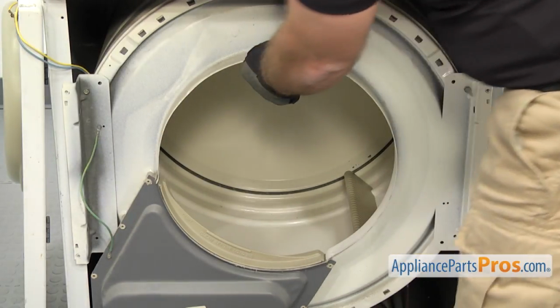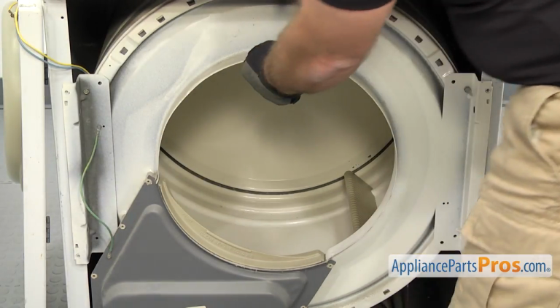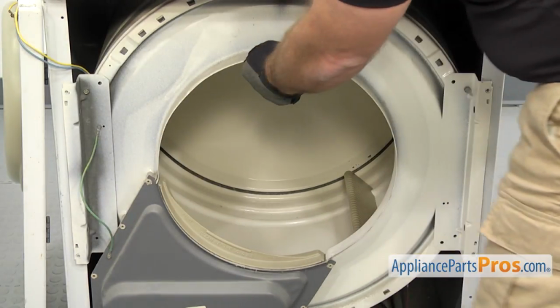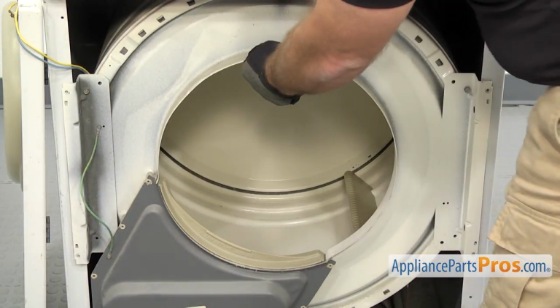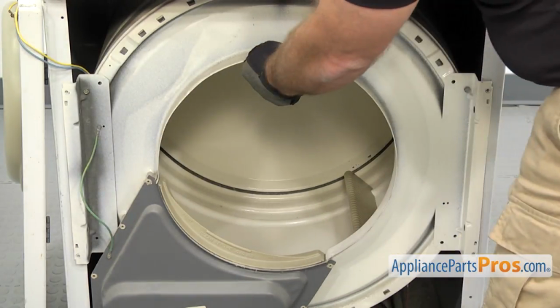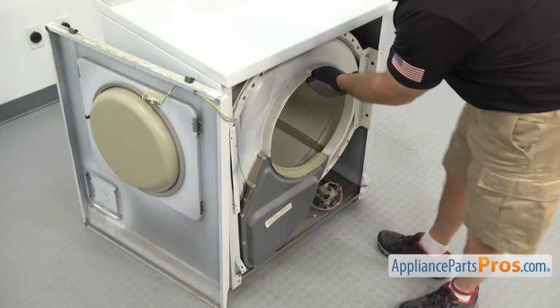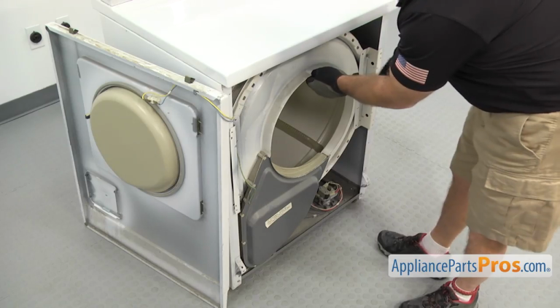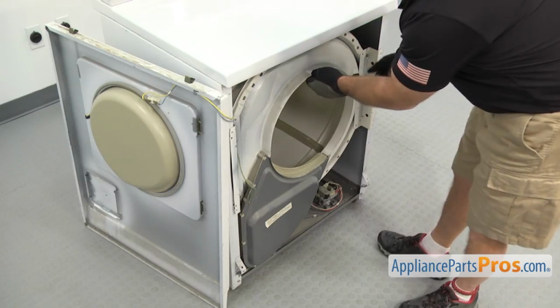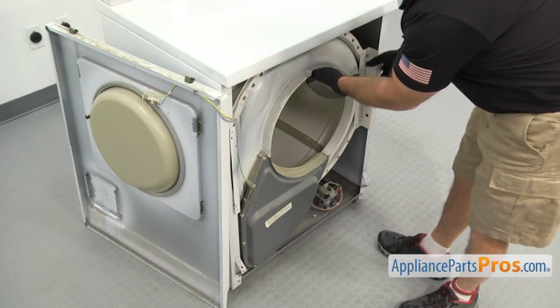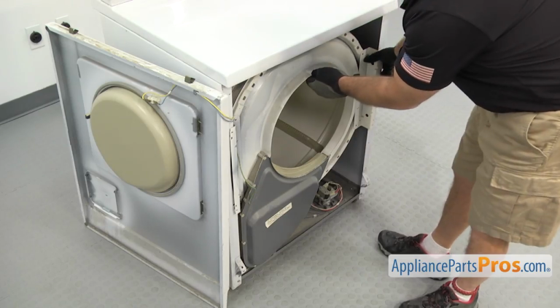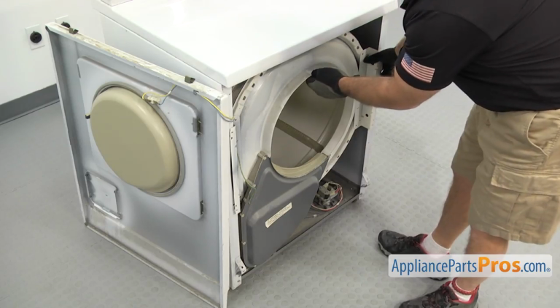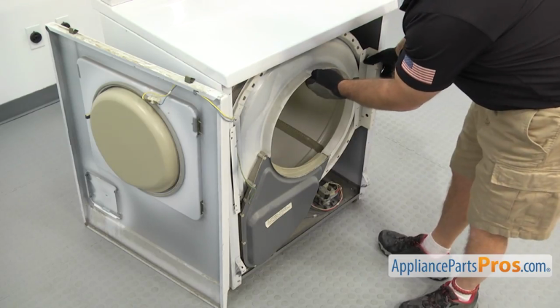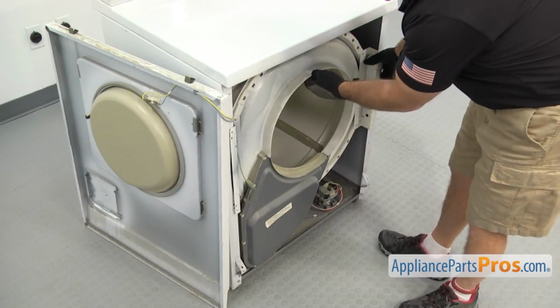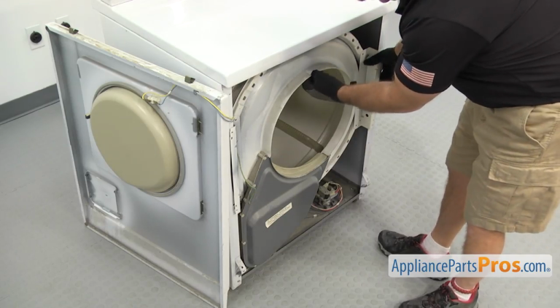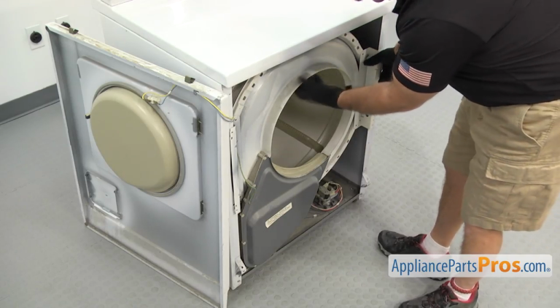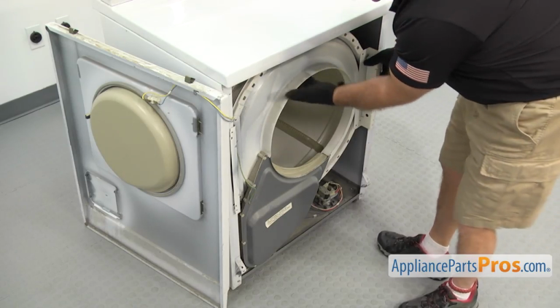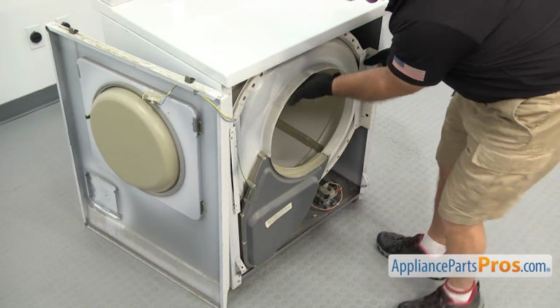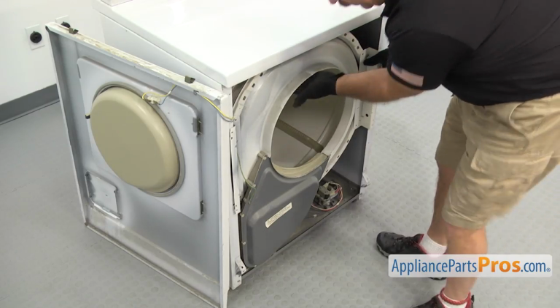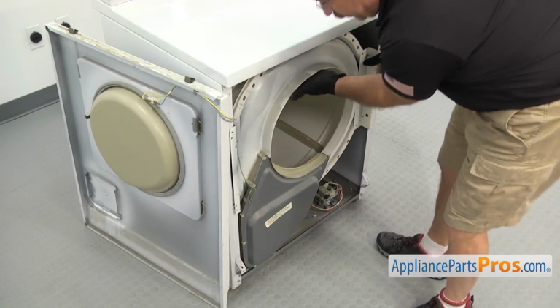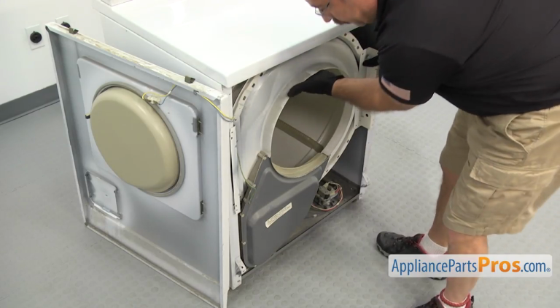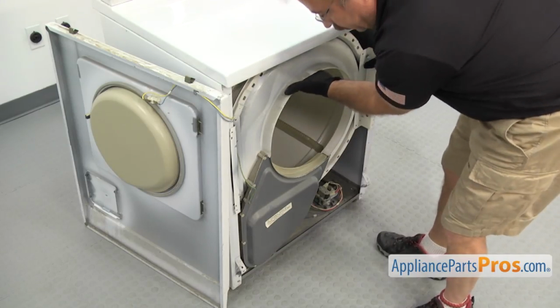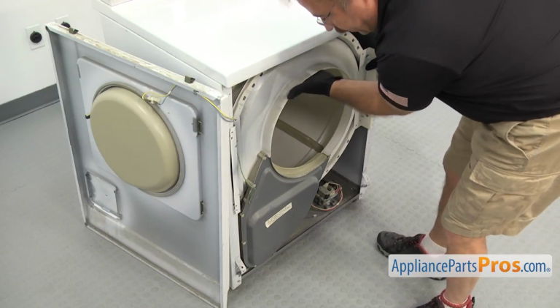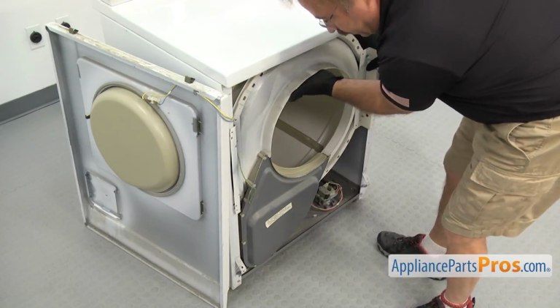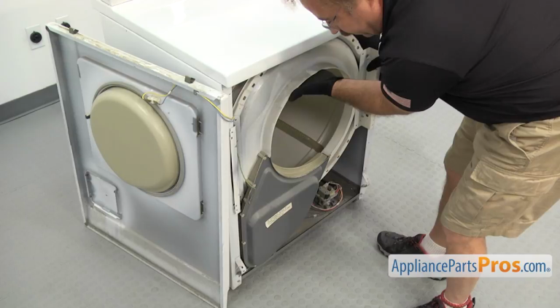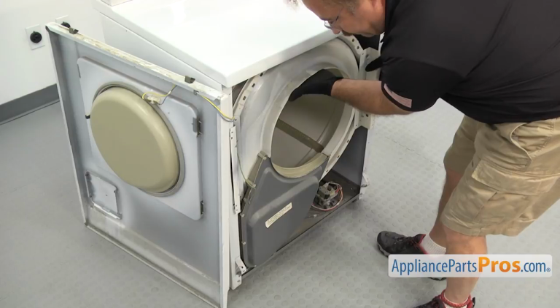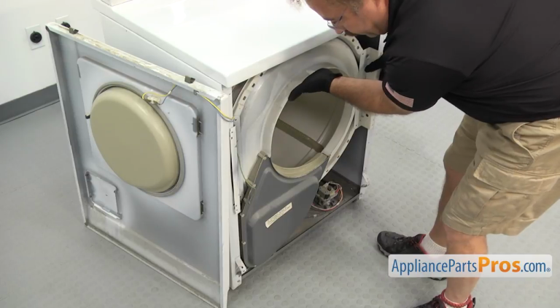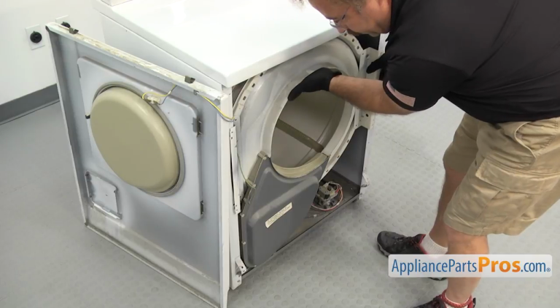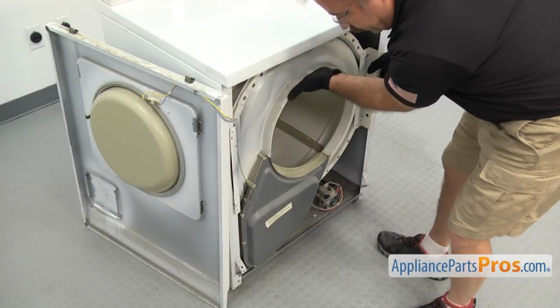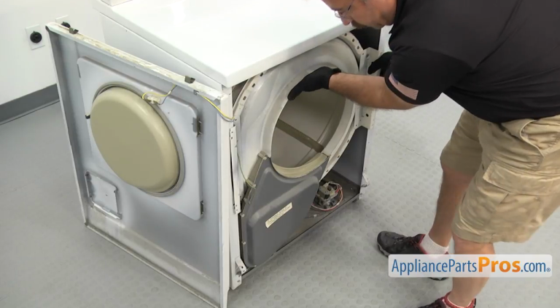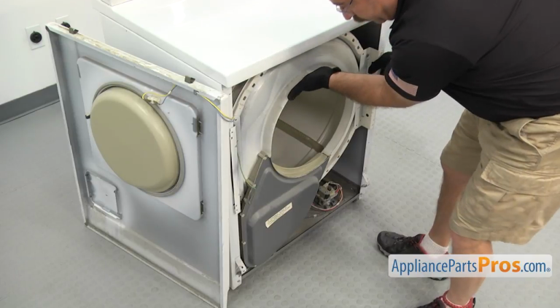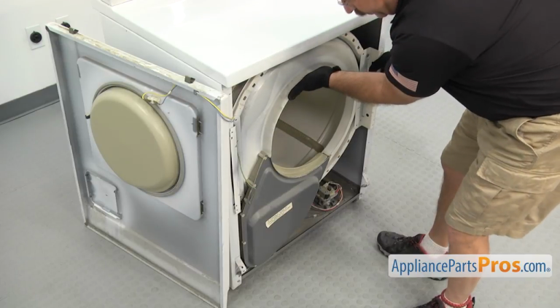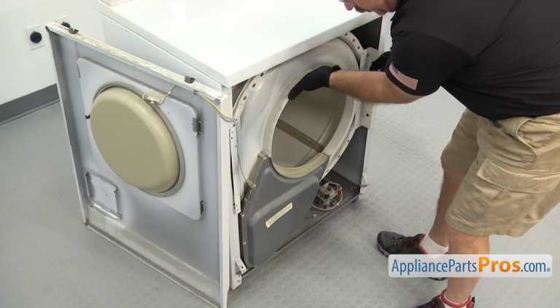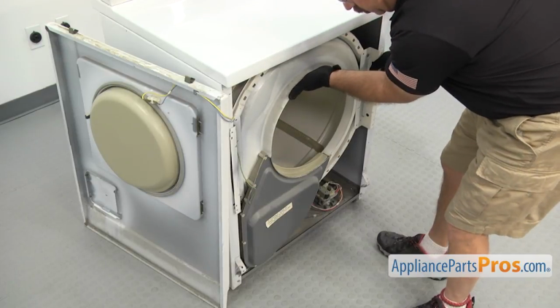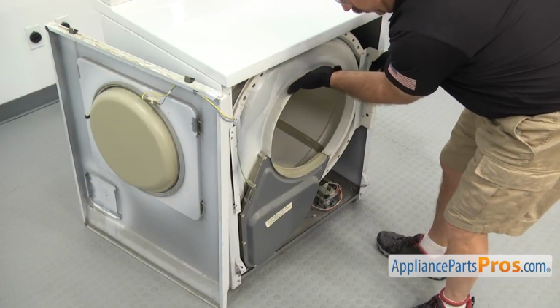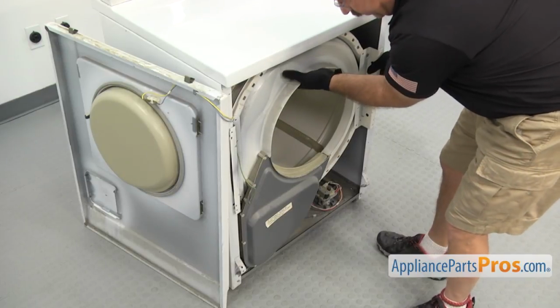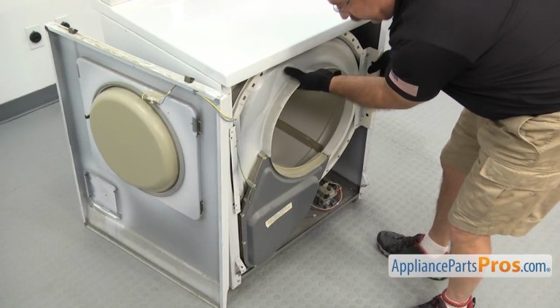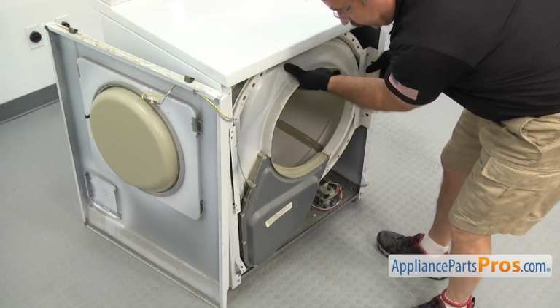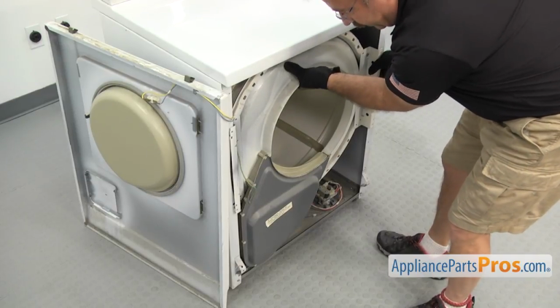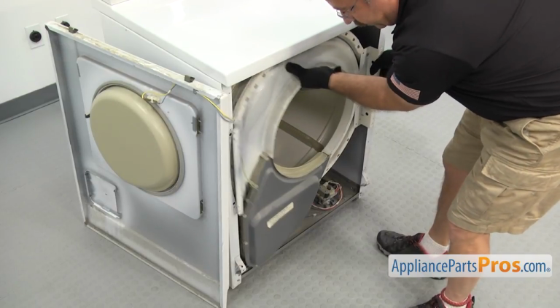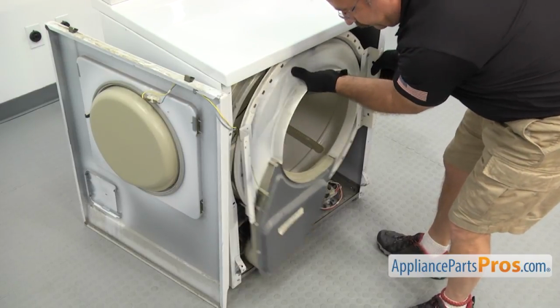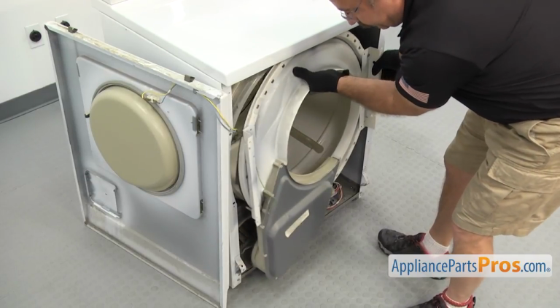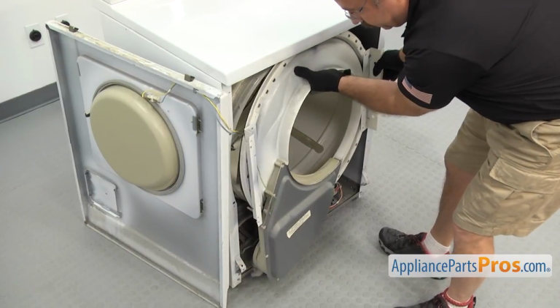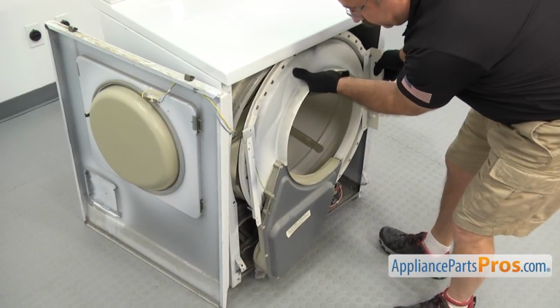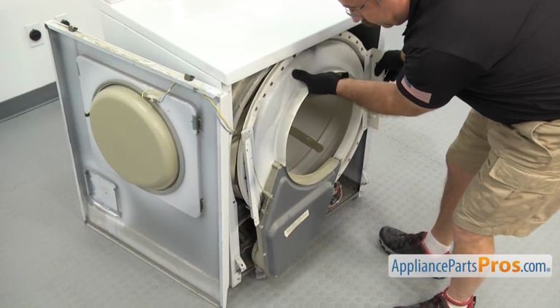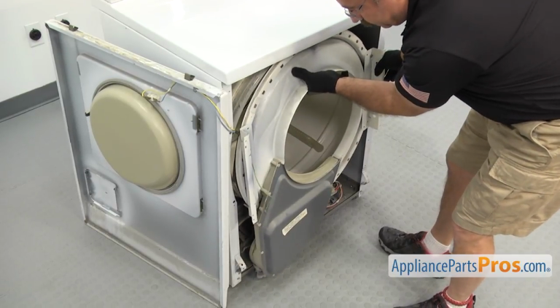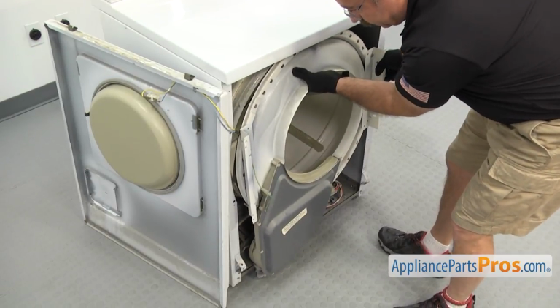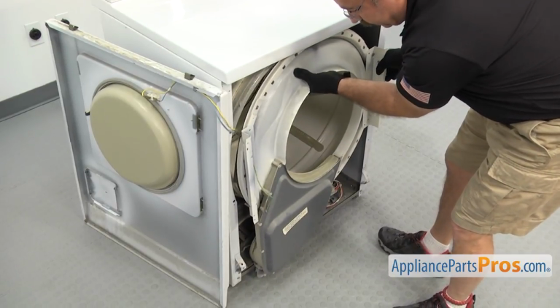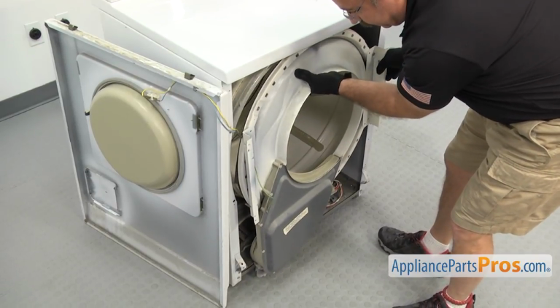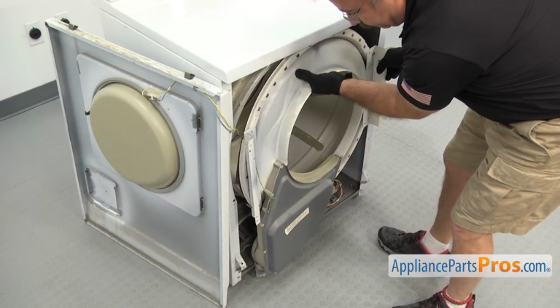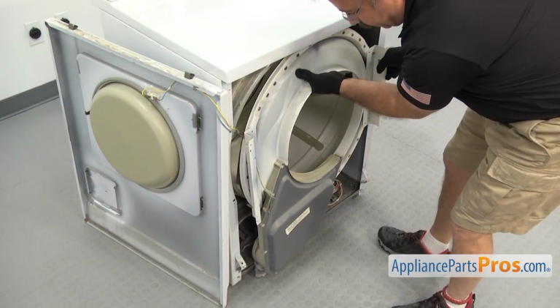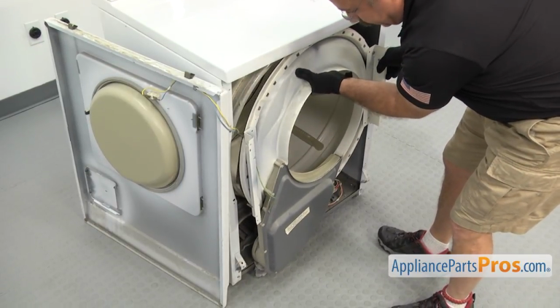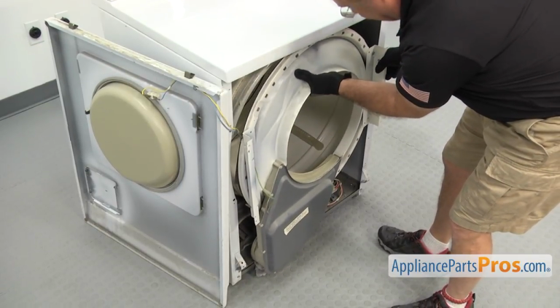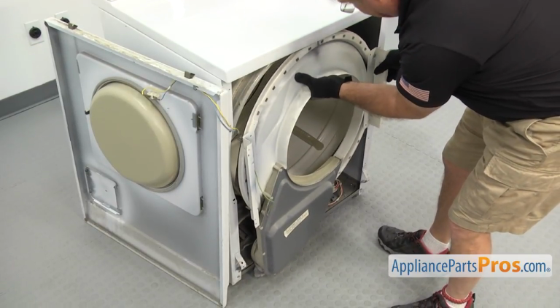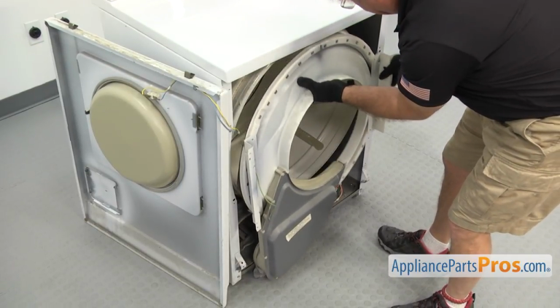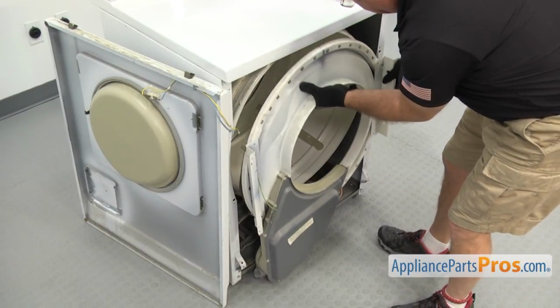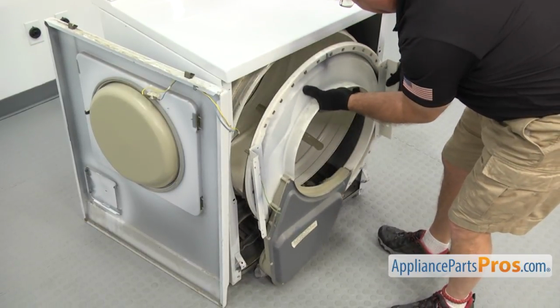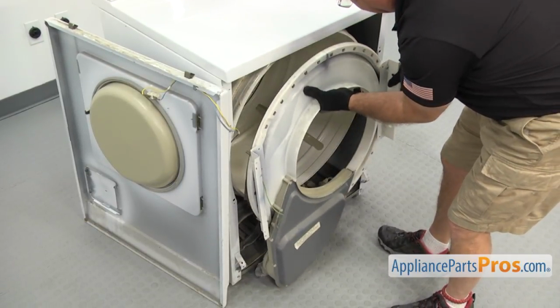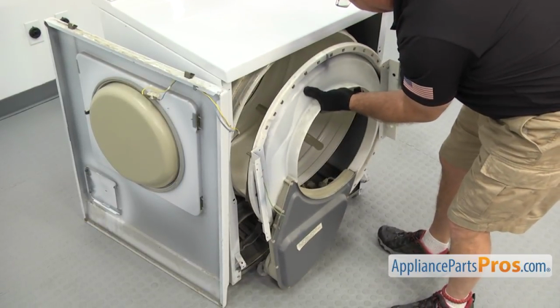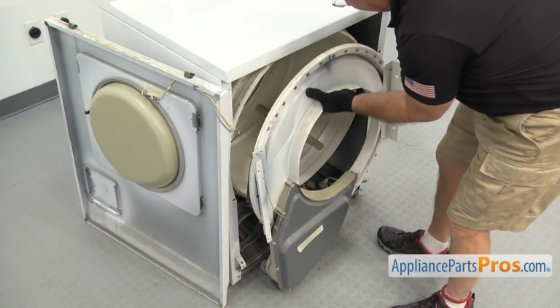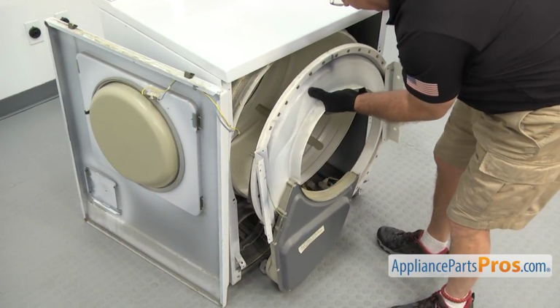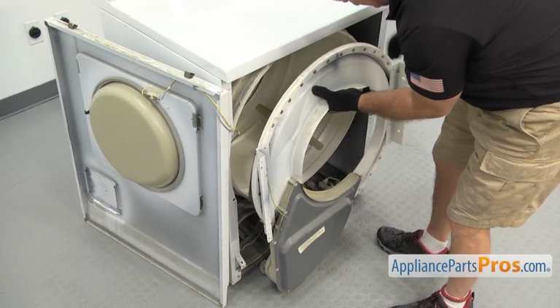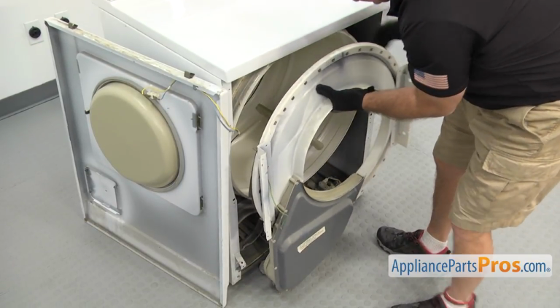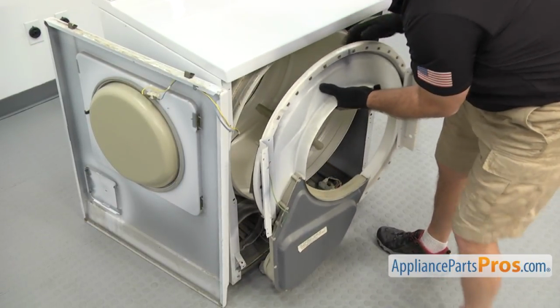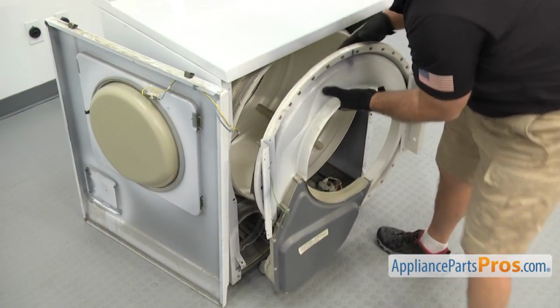Once you have the screws out, we can carefully lift the bulkhead off. We're going to swing it aside just like the front panel and set it on the side.